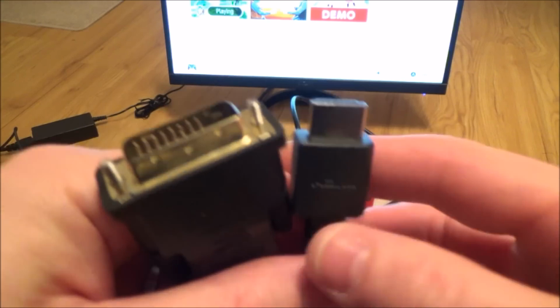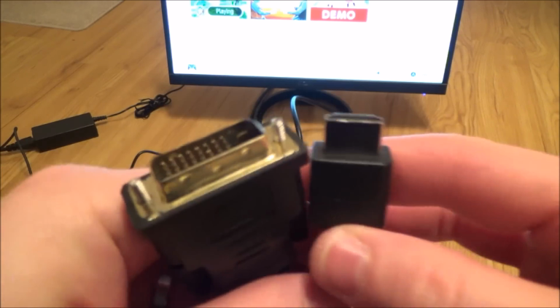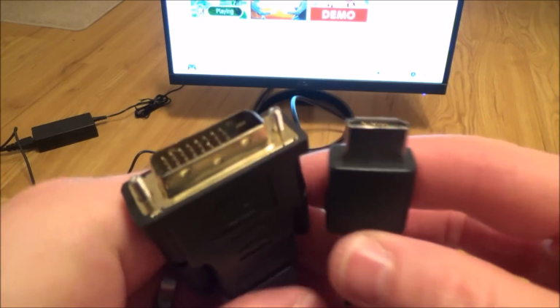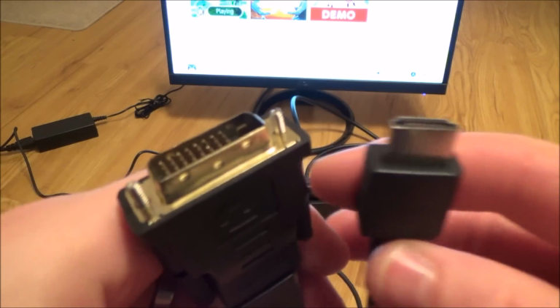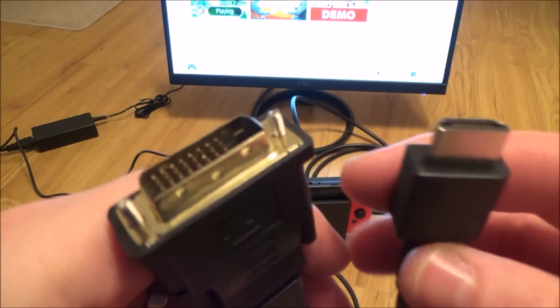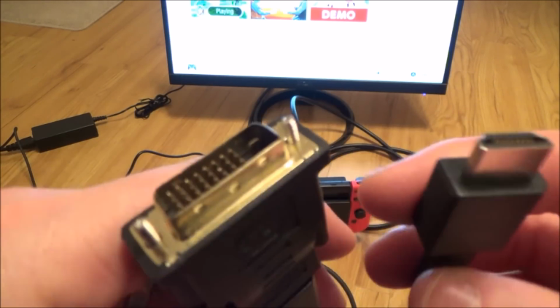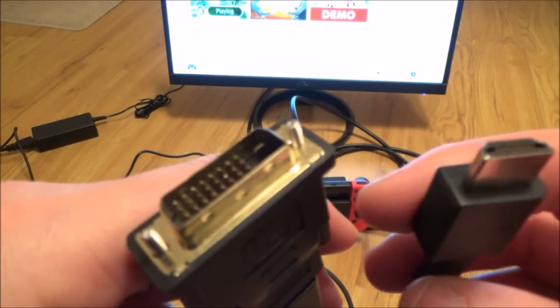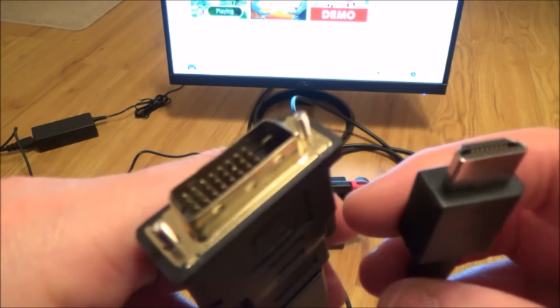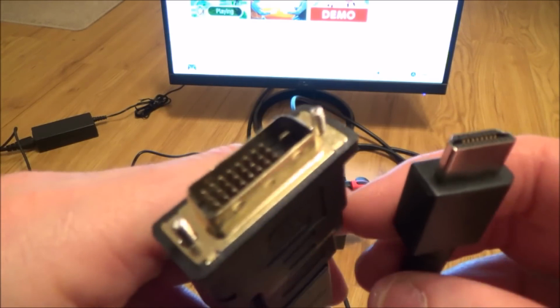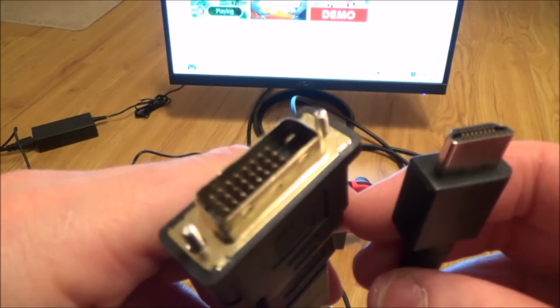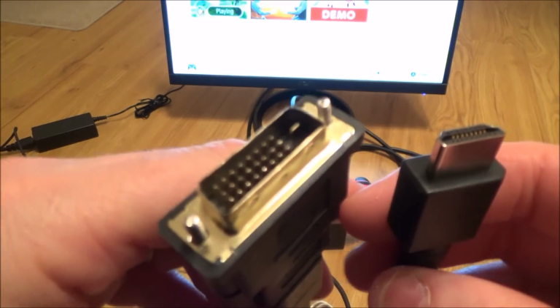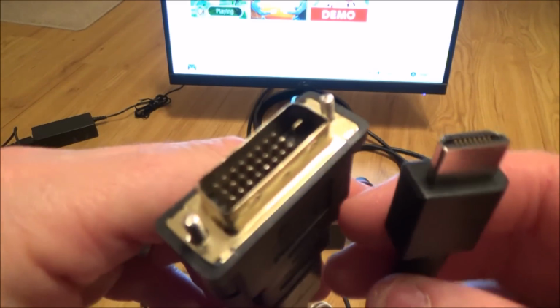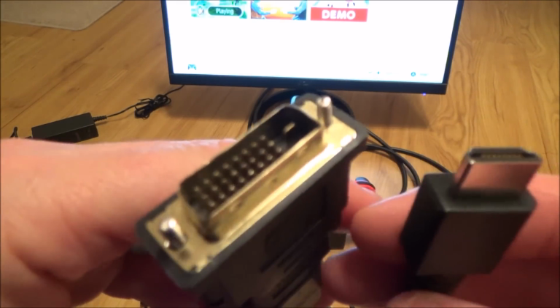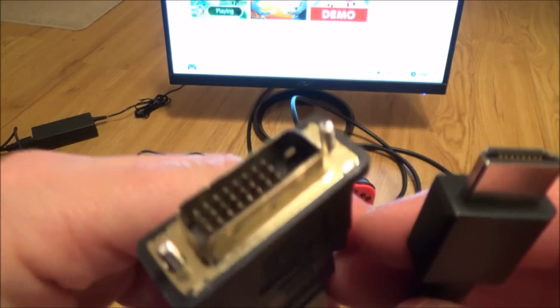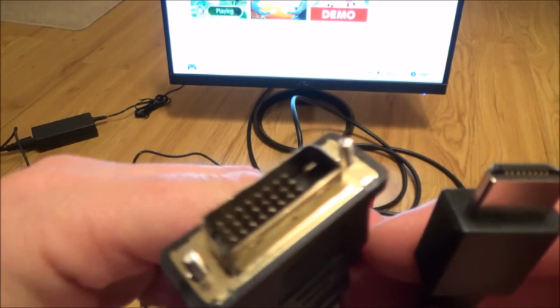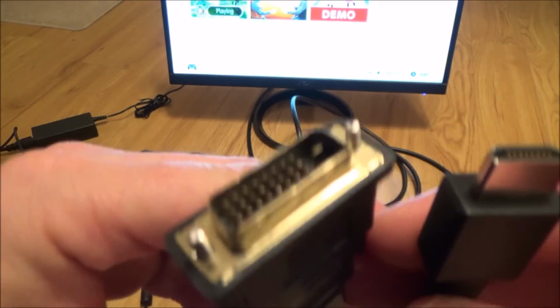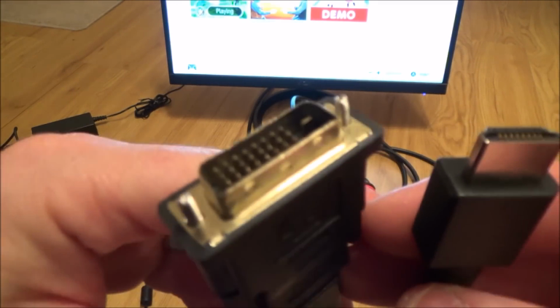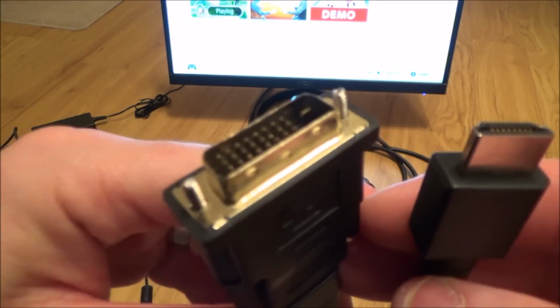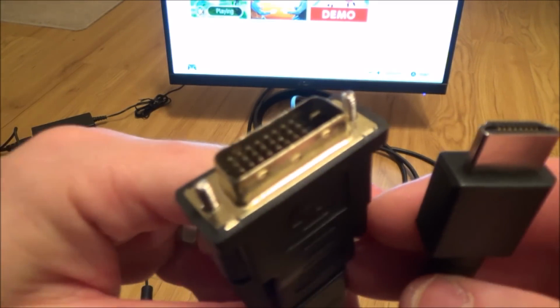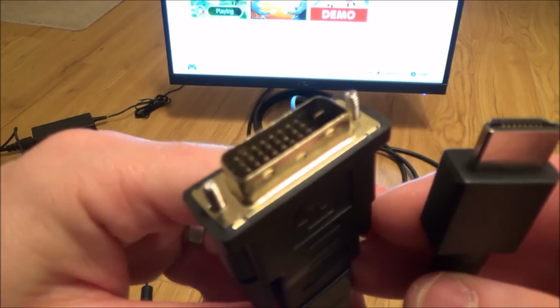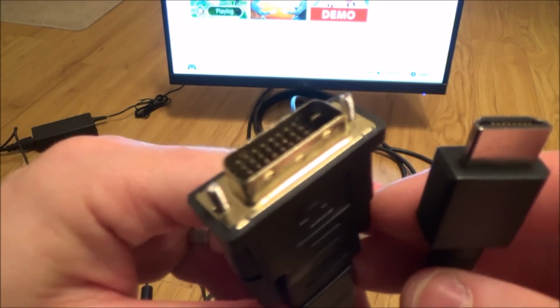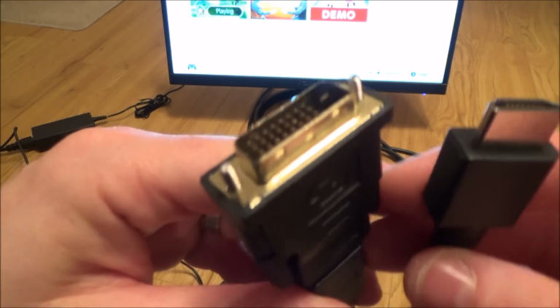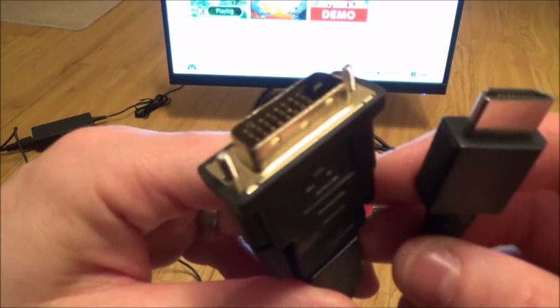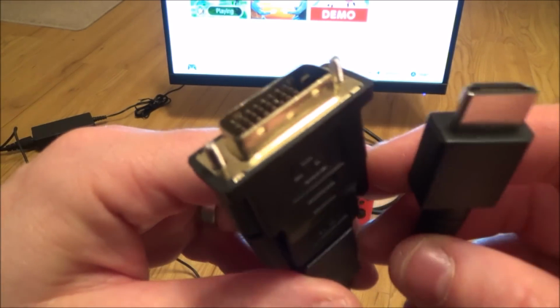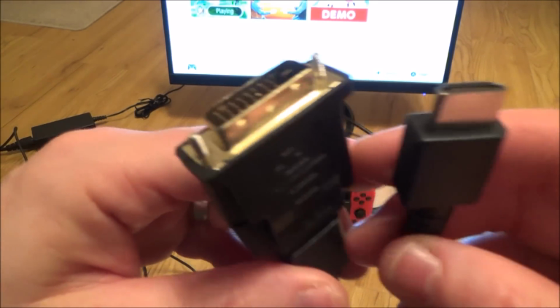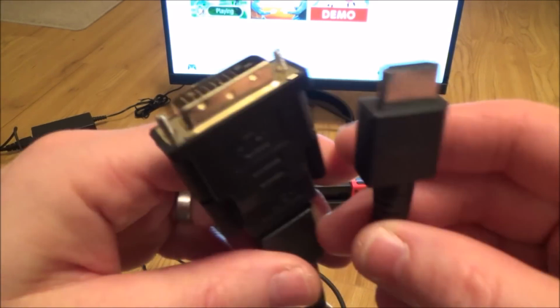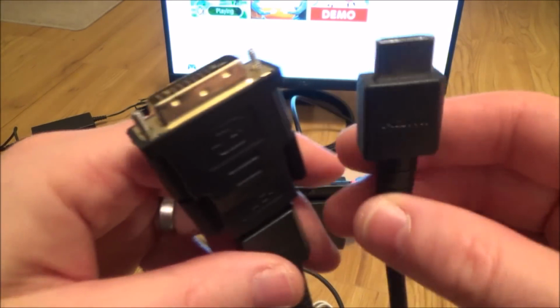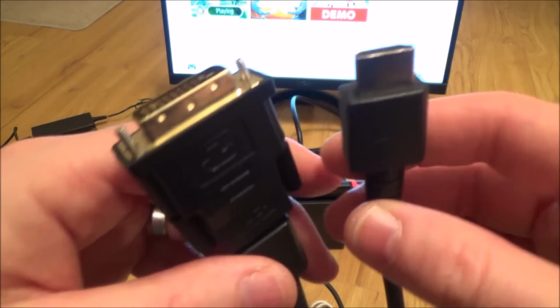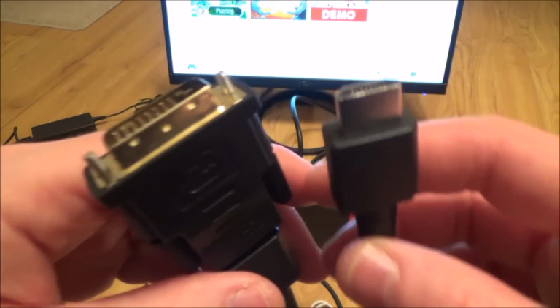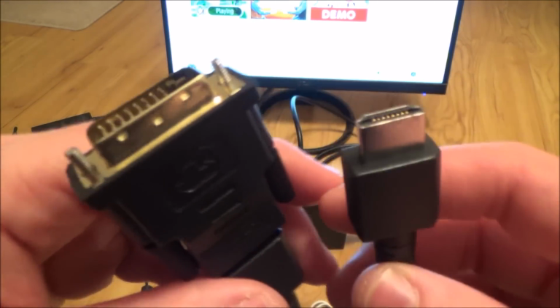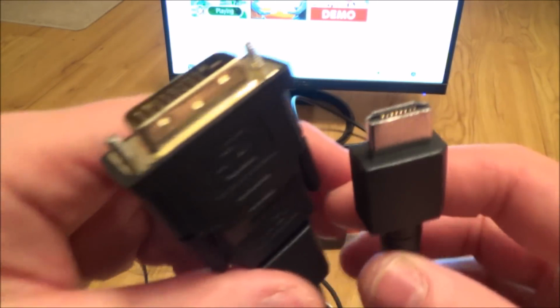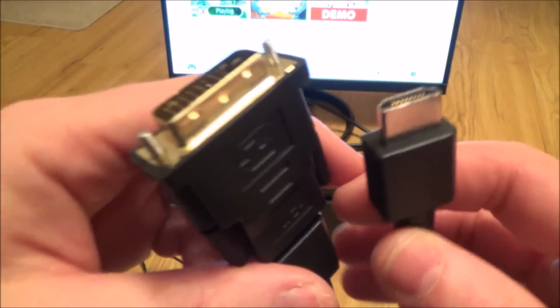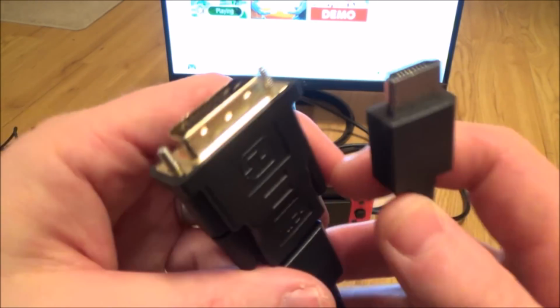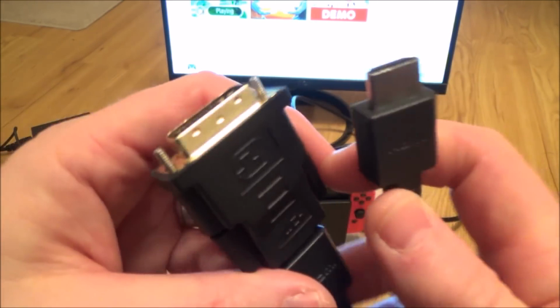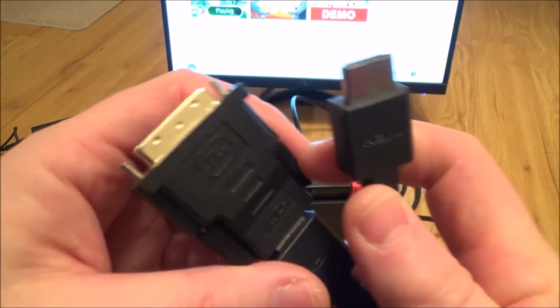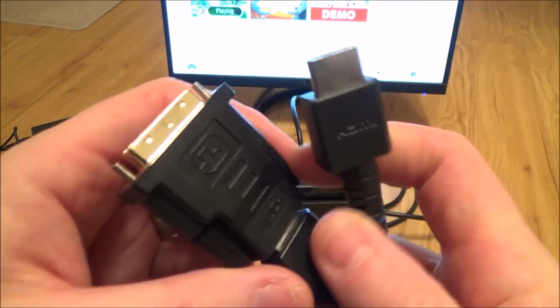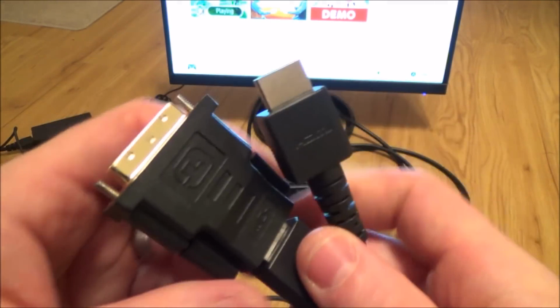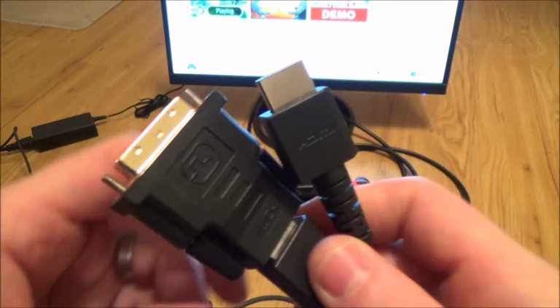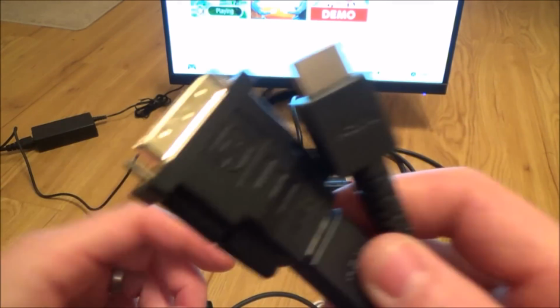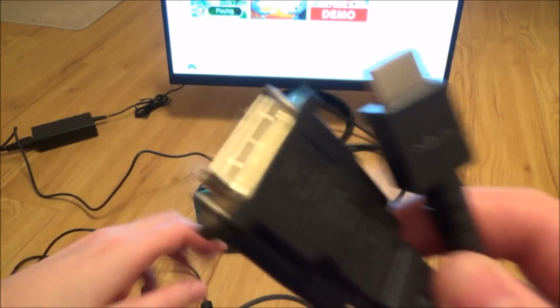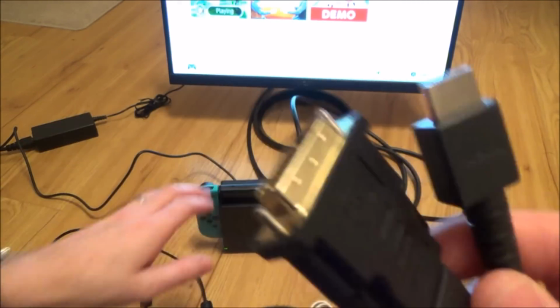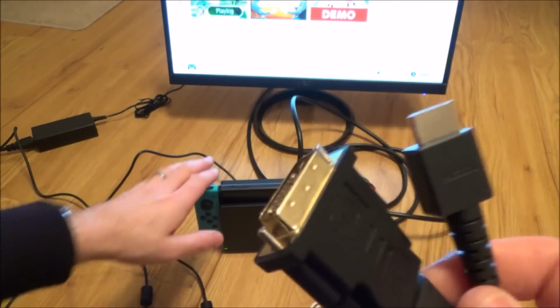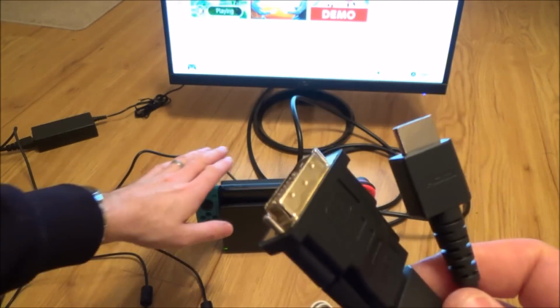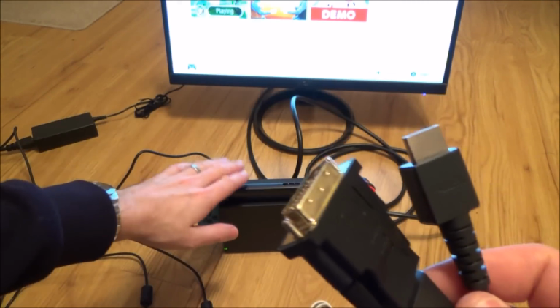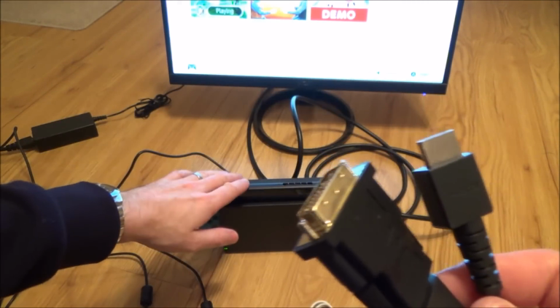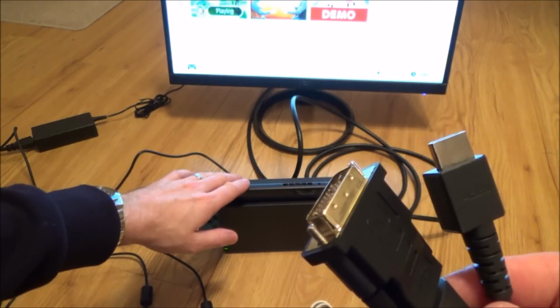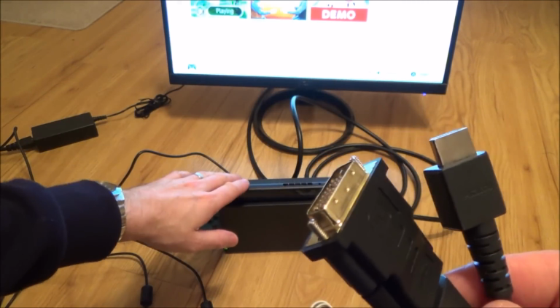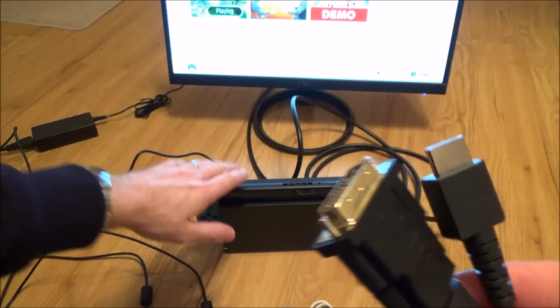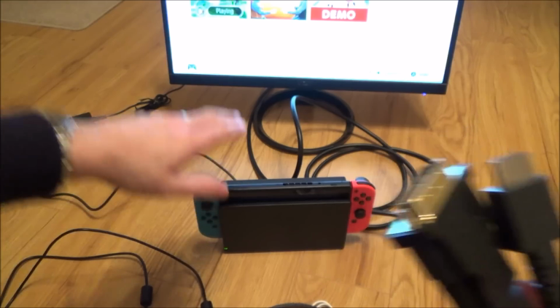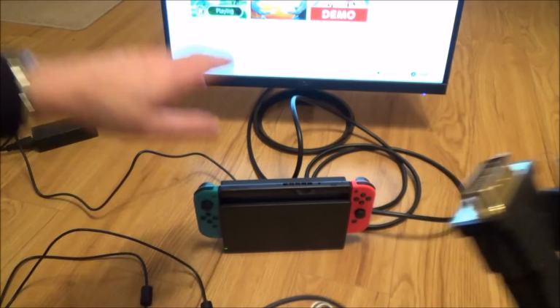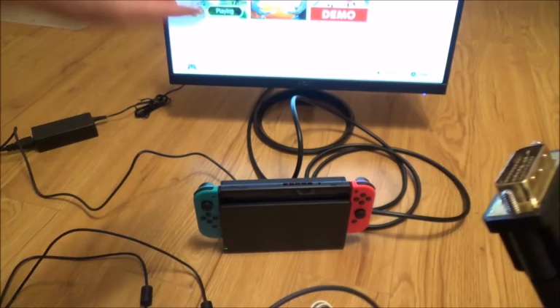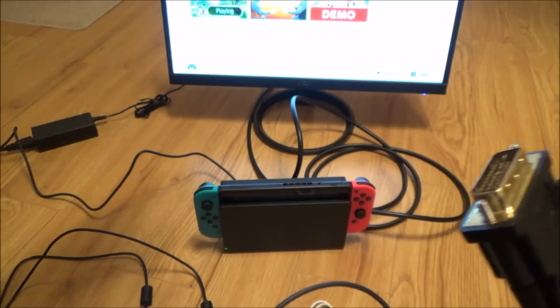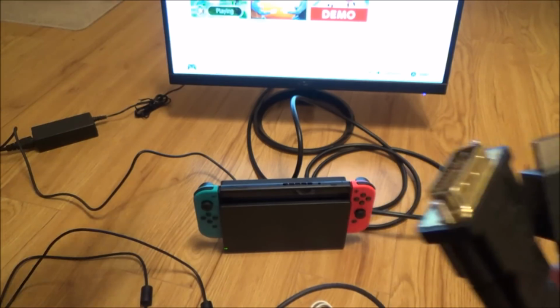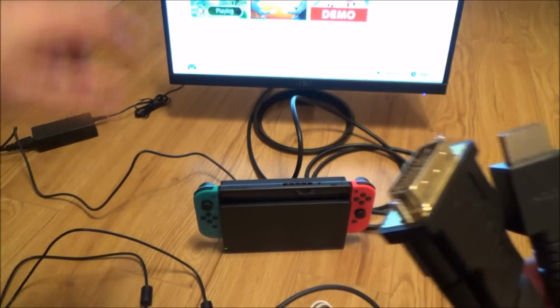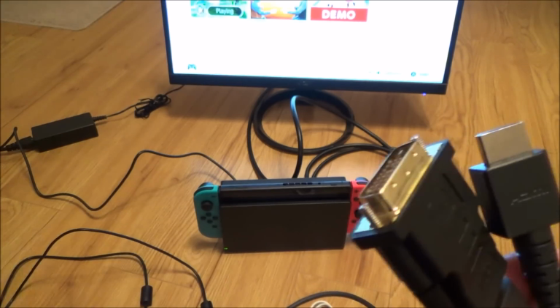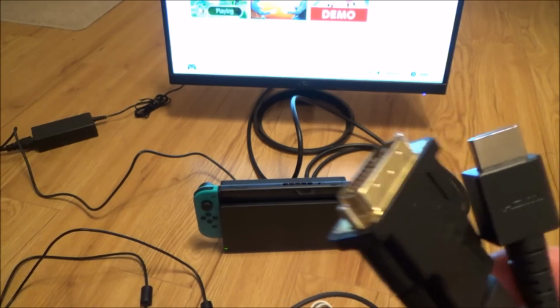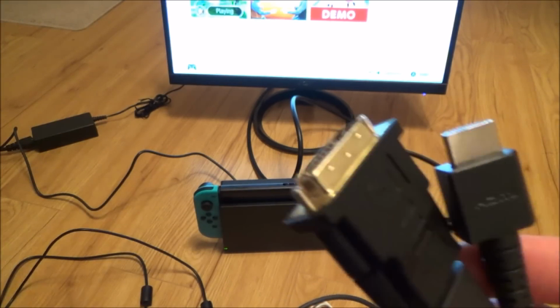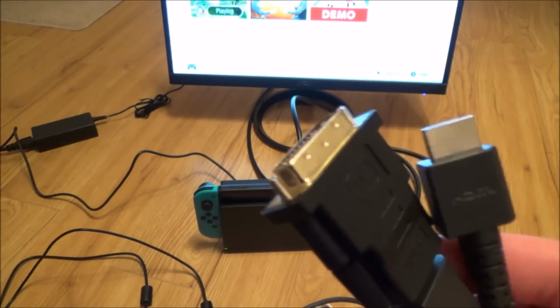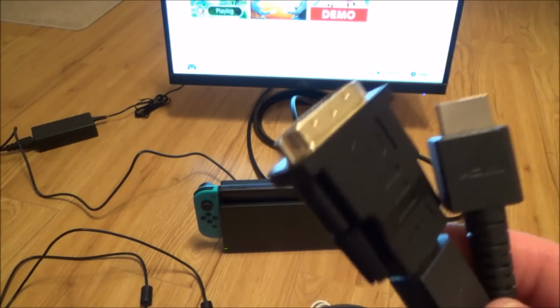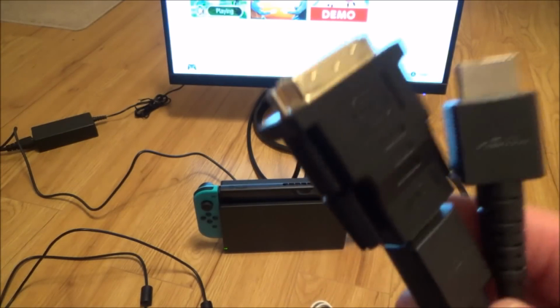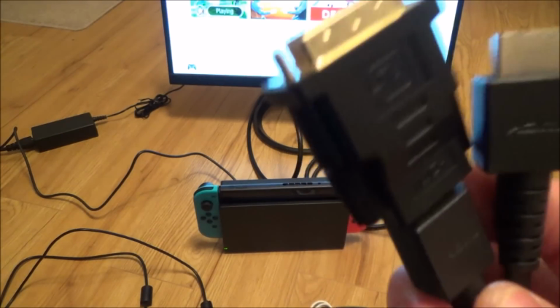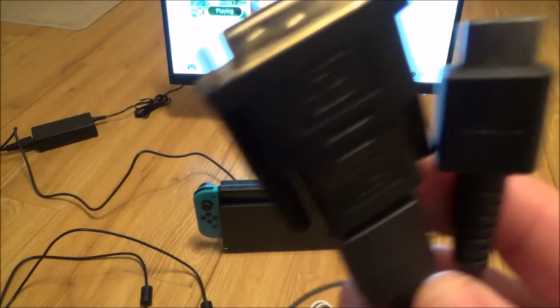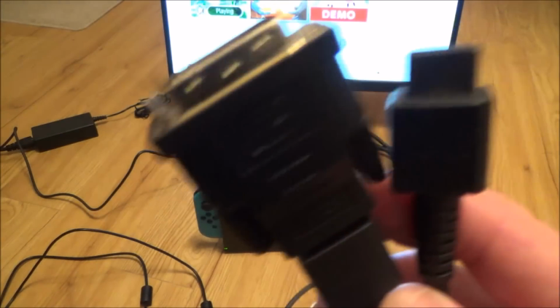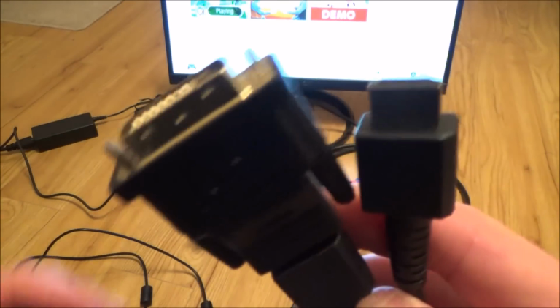Hi there, my name is Vince from MyMateVince.com and in this video today I'm going to show you how you can easily connect up your Nintendo Switch to a DVI monitor.